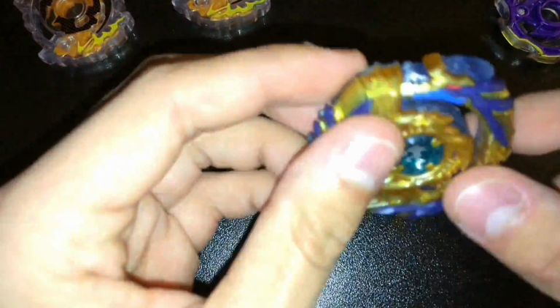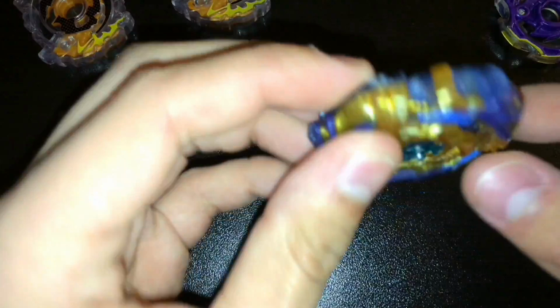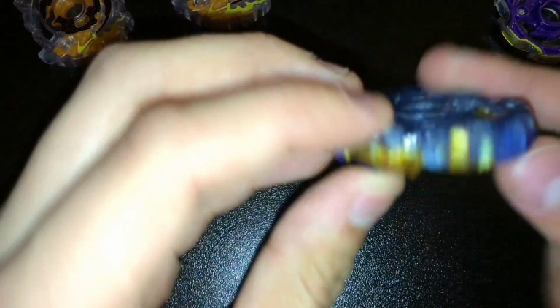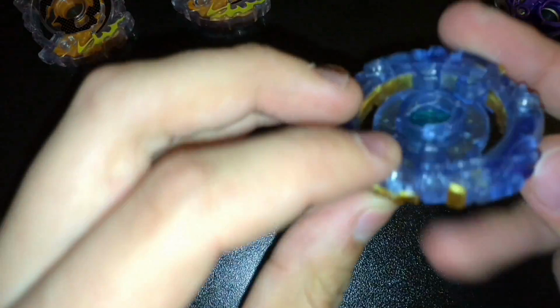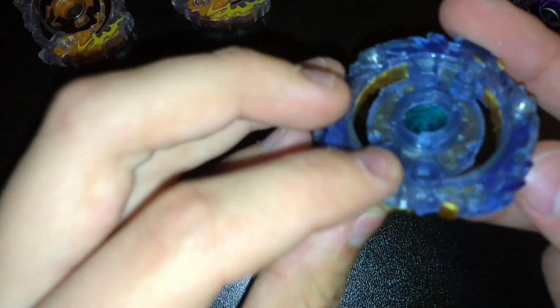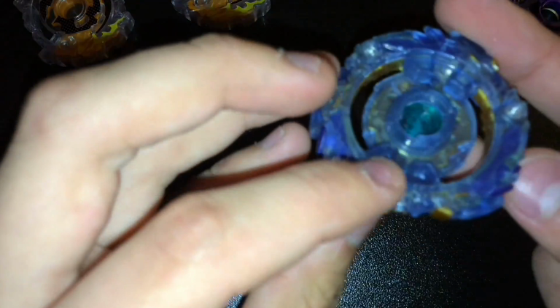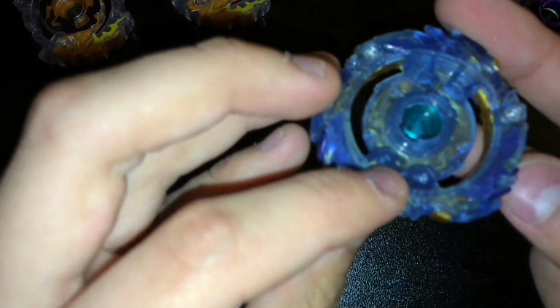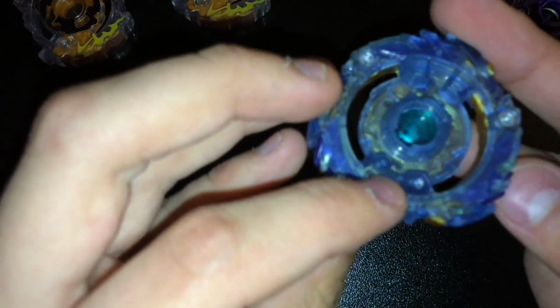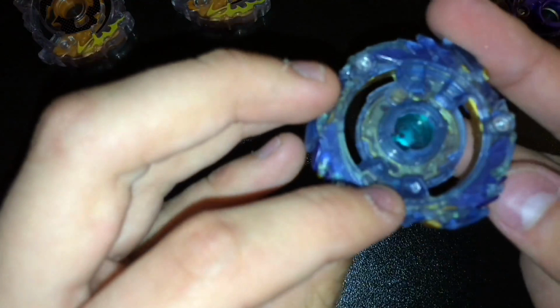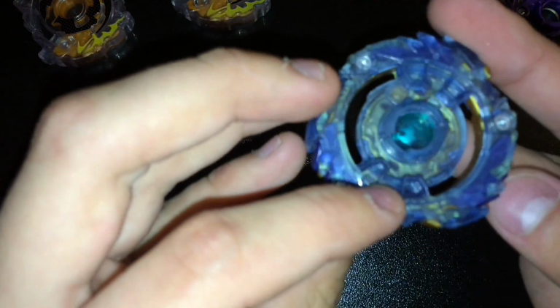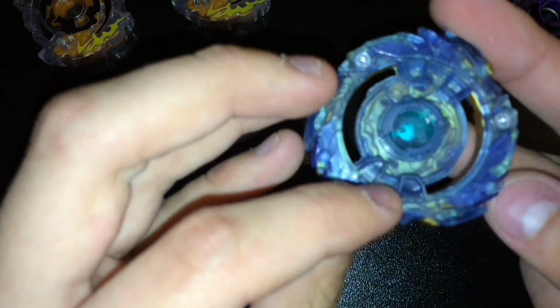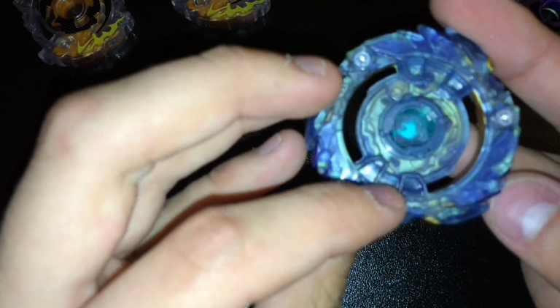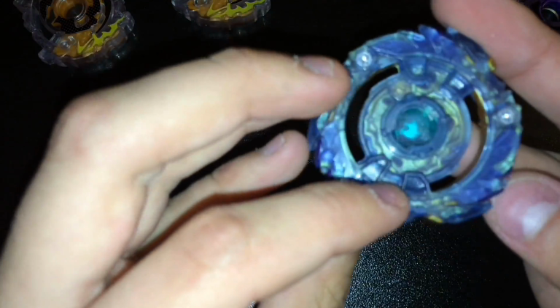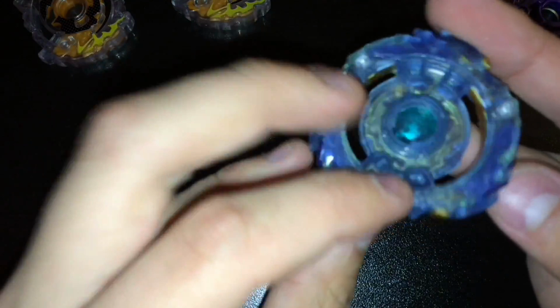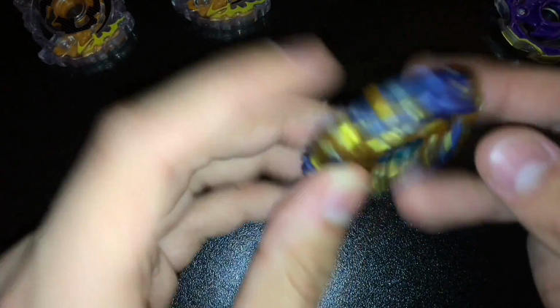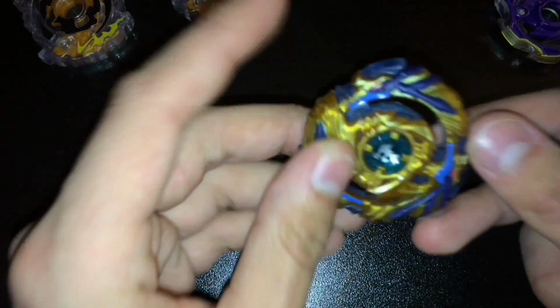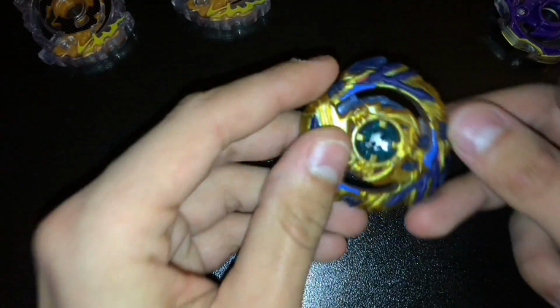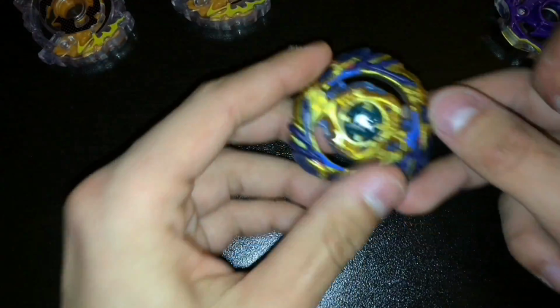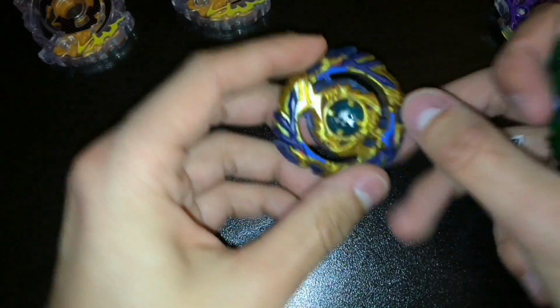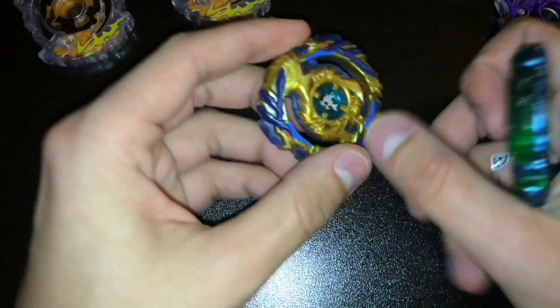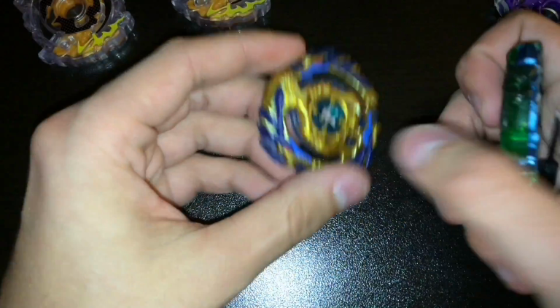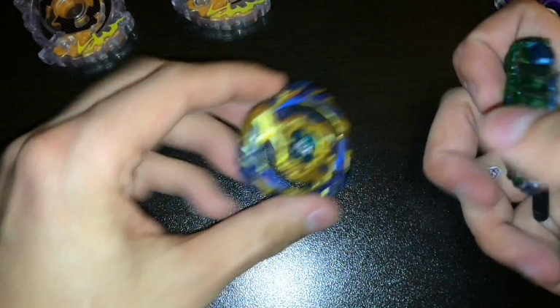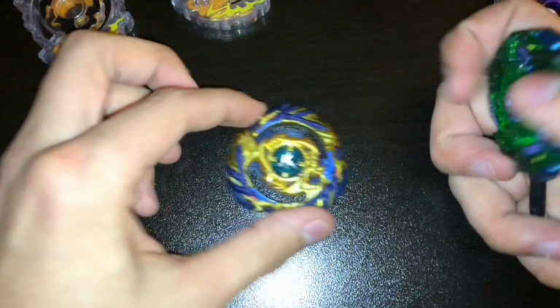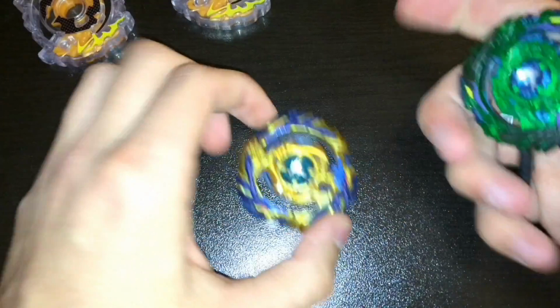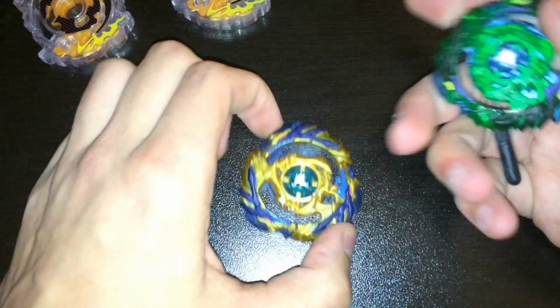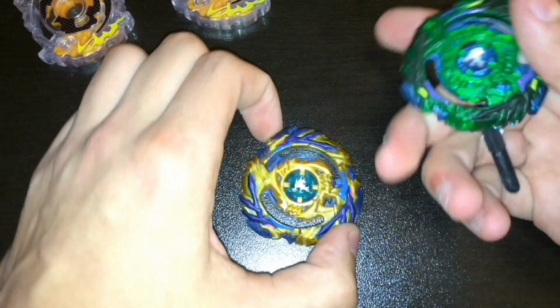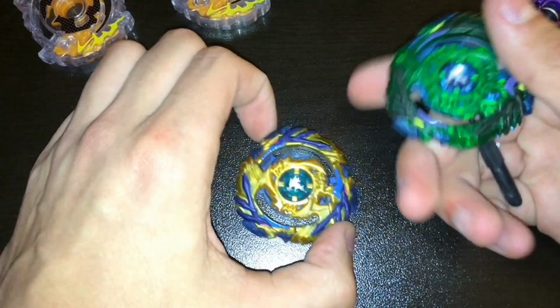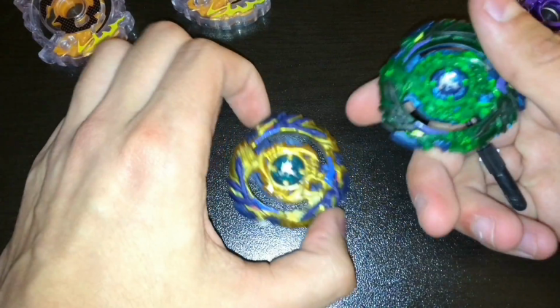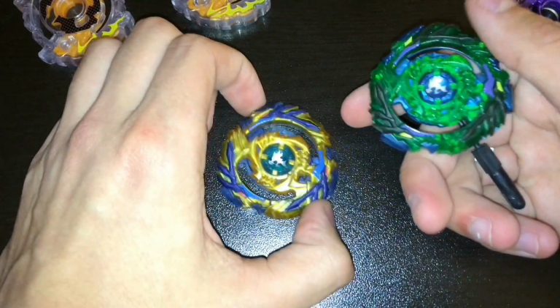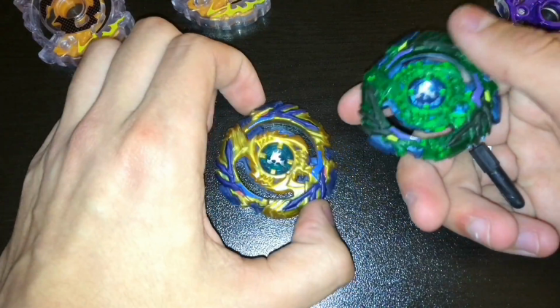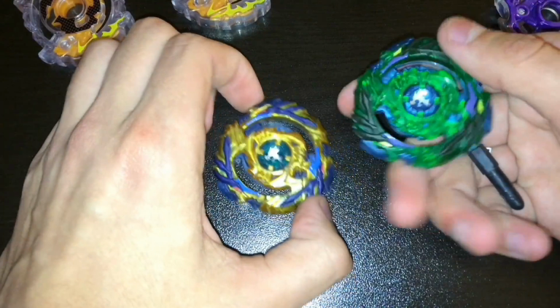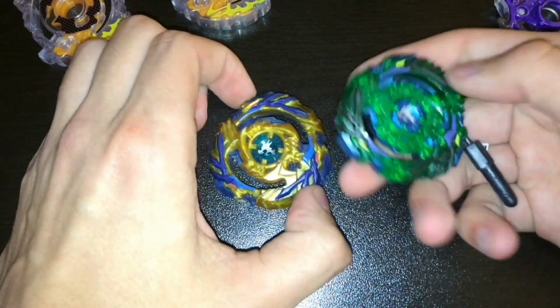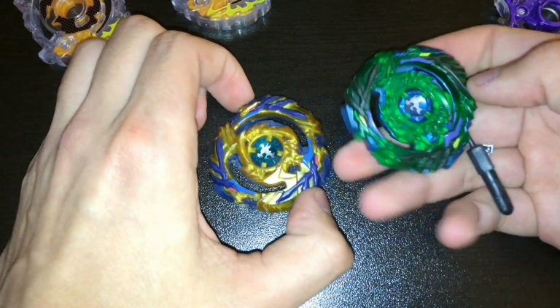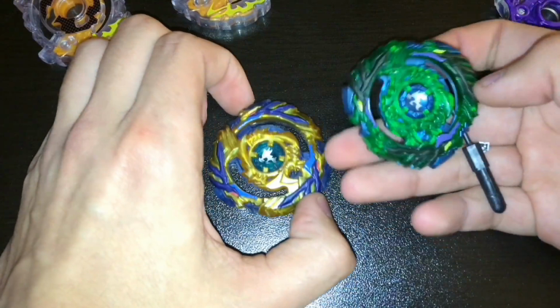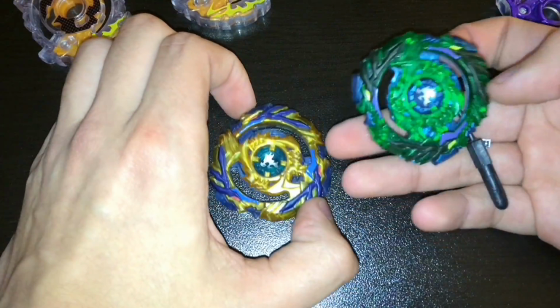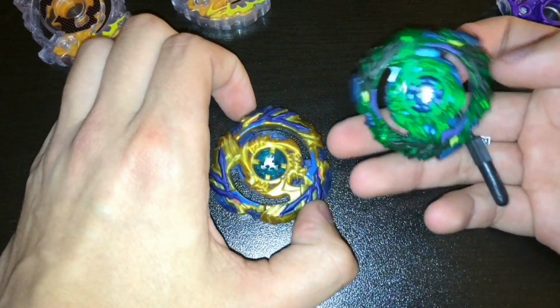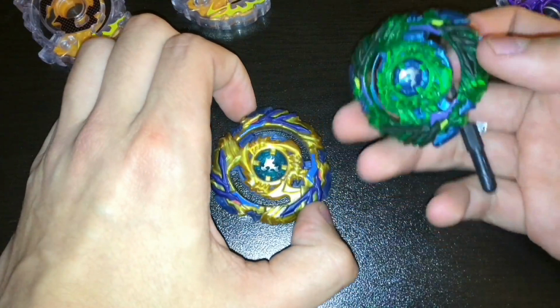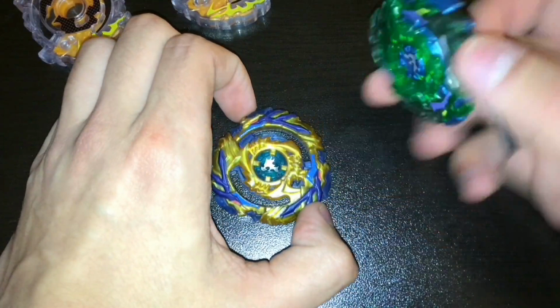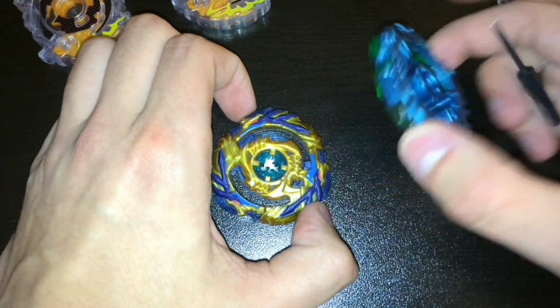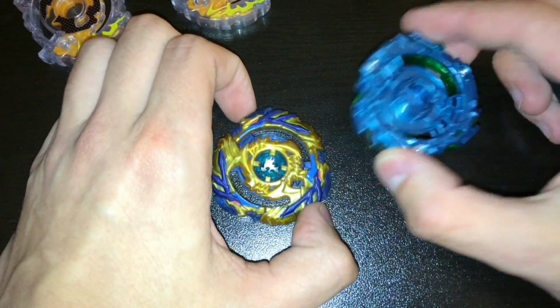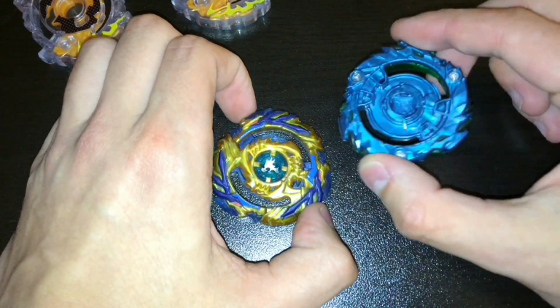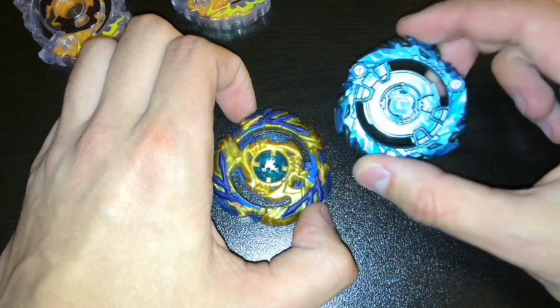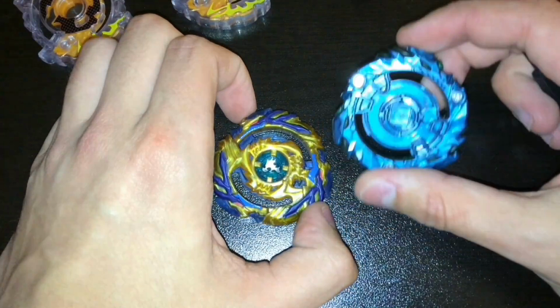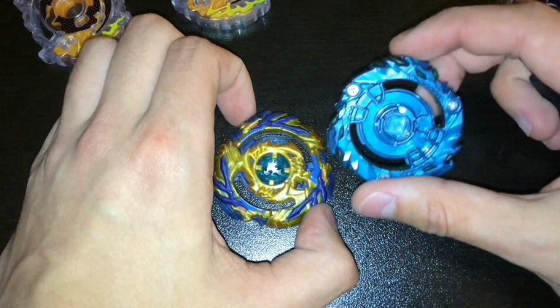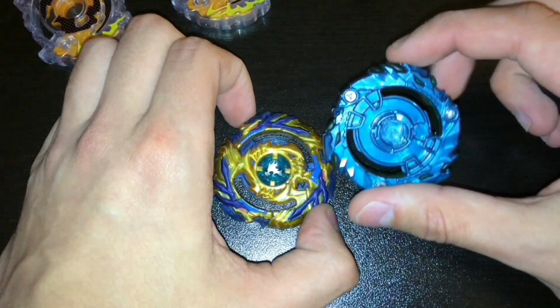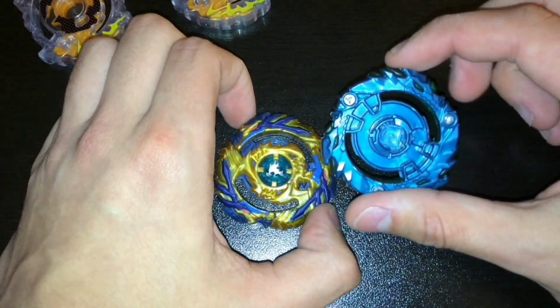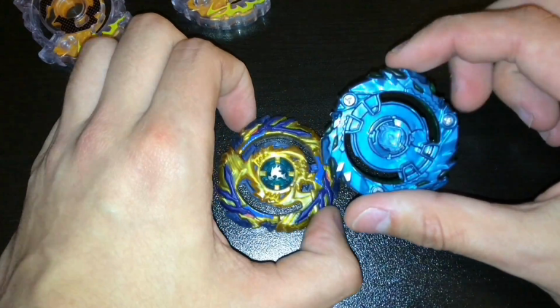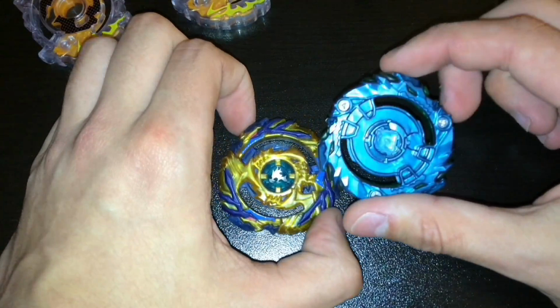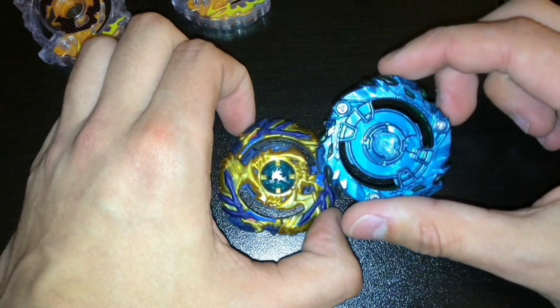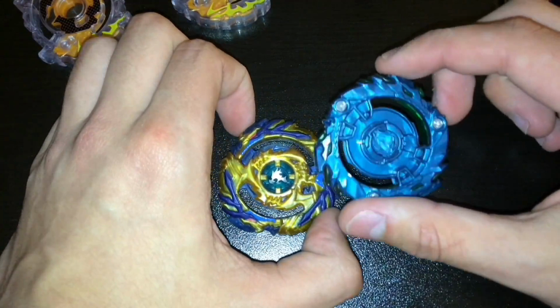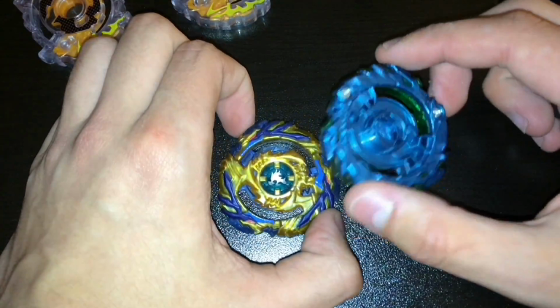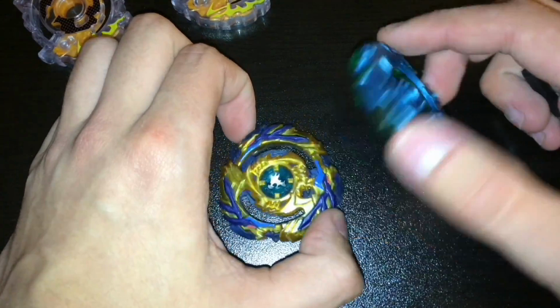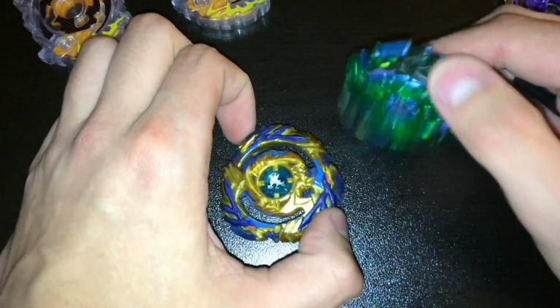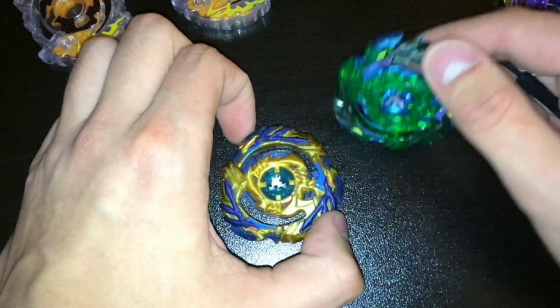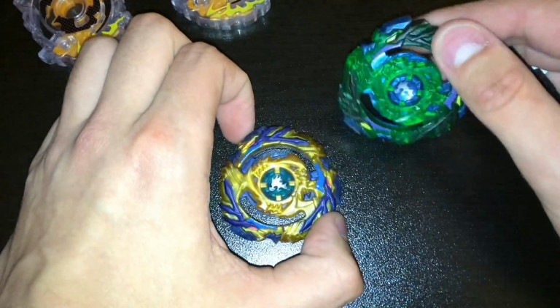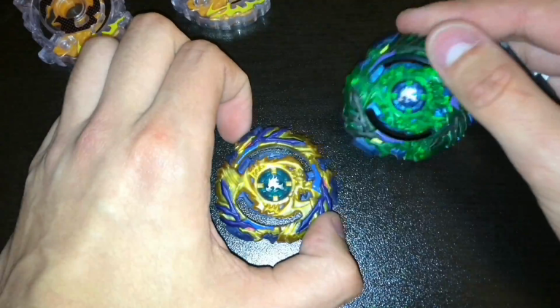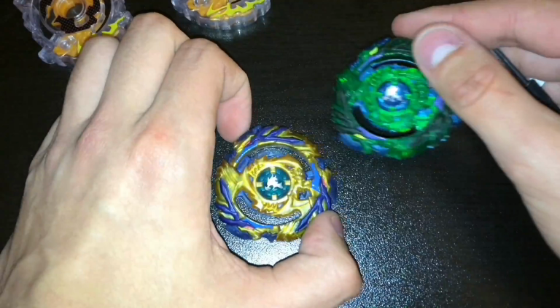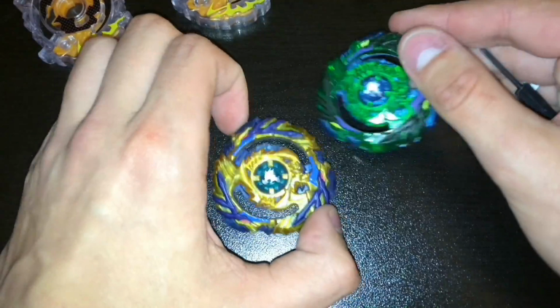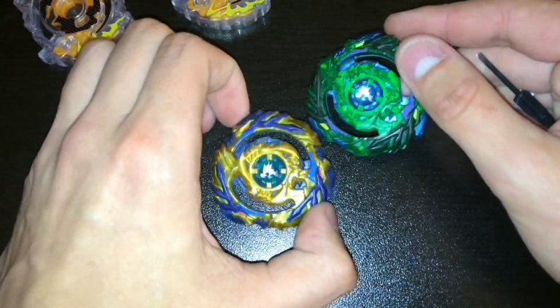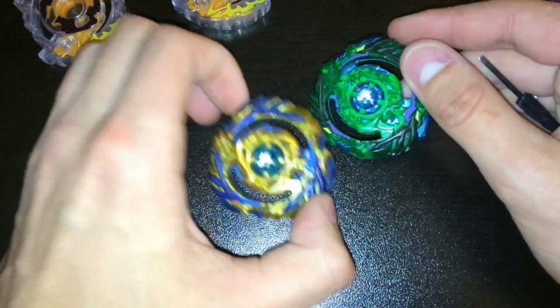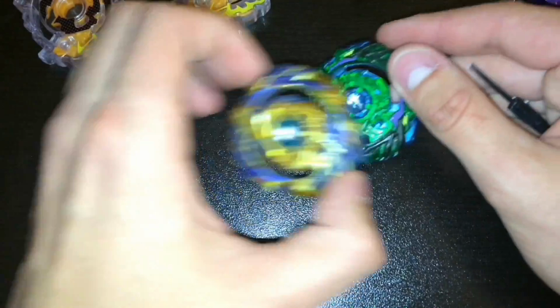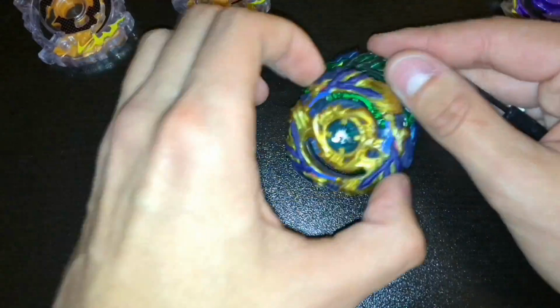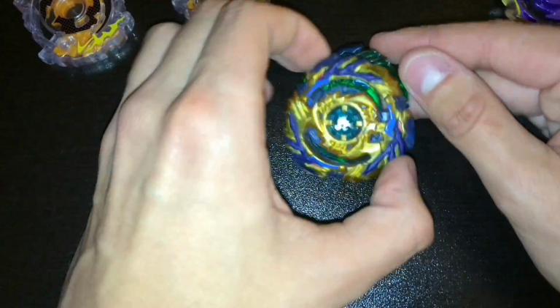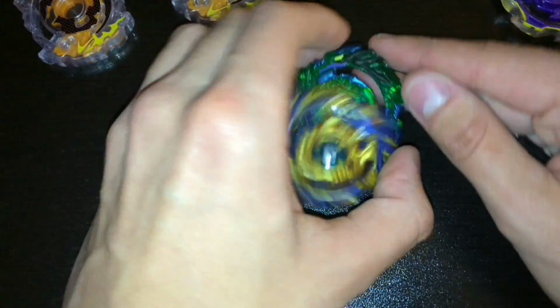It looks a lot nicer when you have the parts on it or a camera on it, because you can see the code in the clear plastic. It does not look very good.